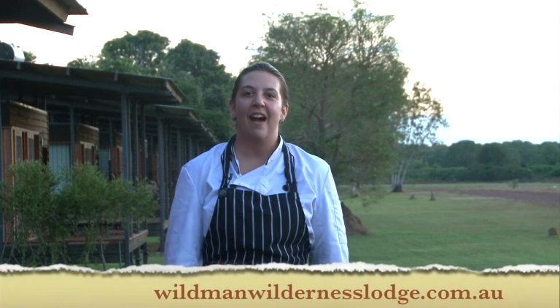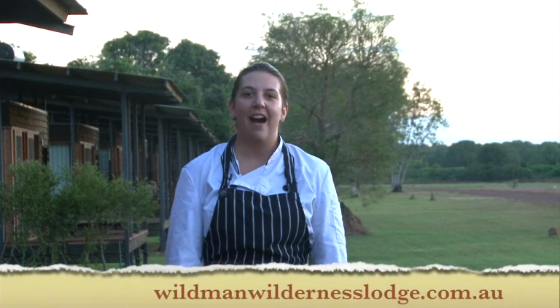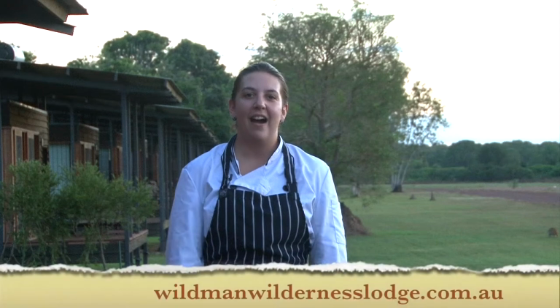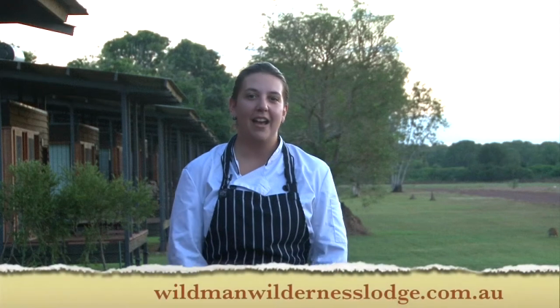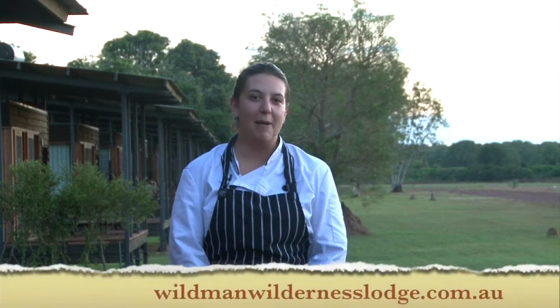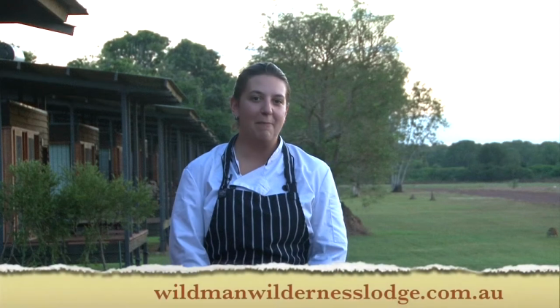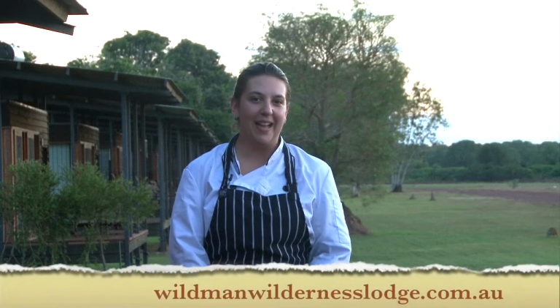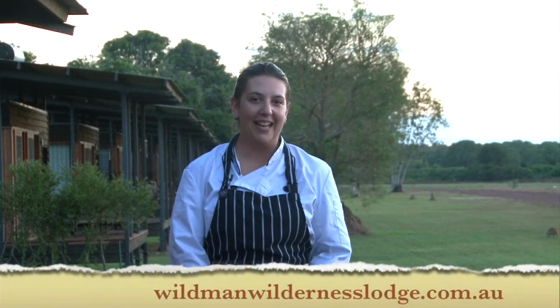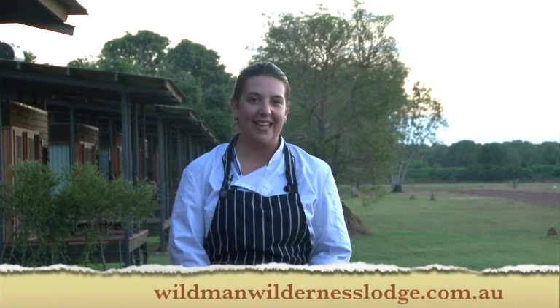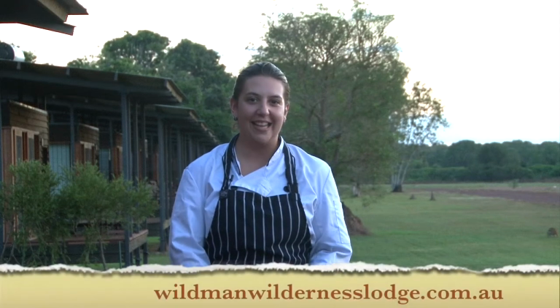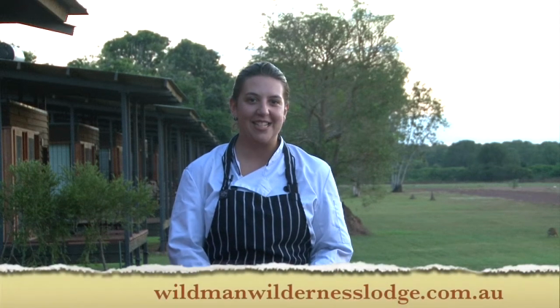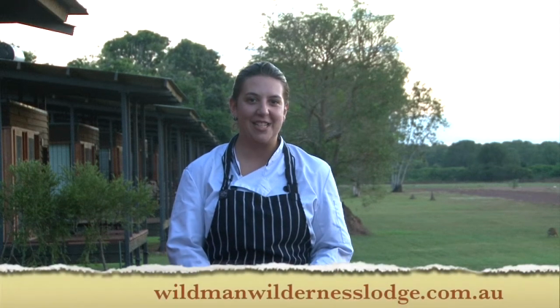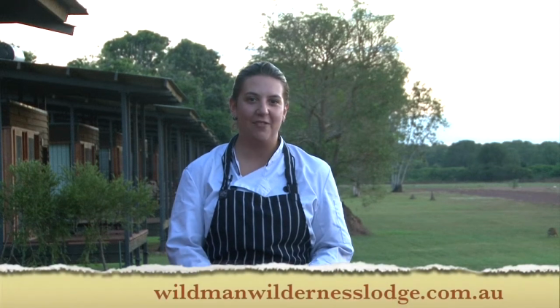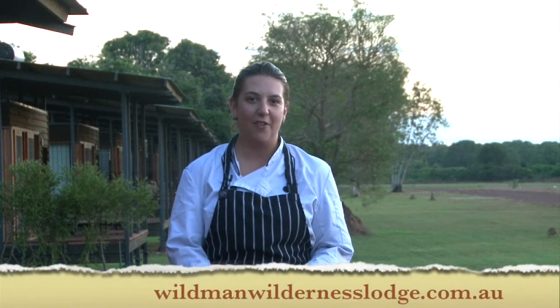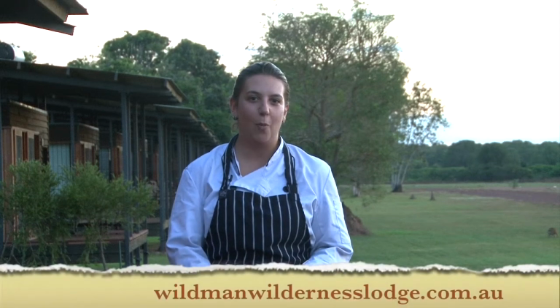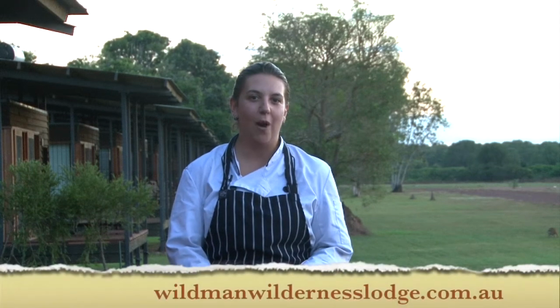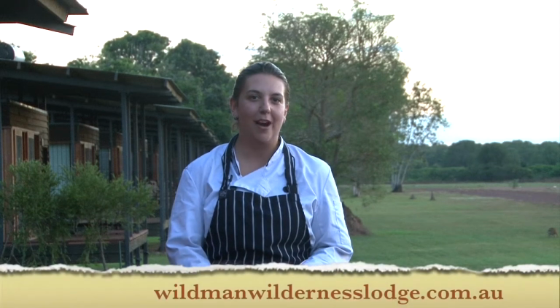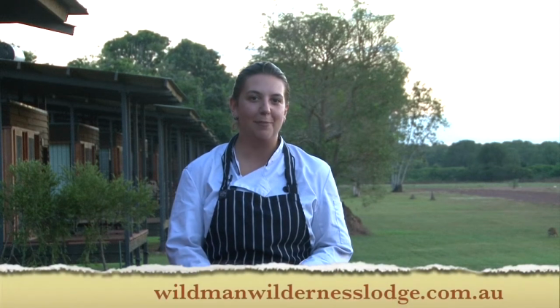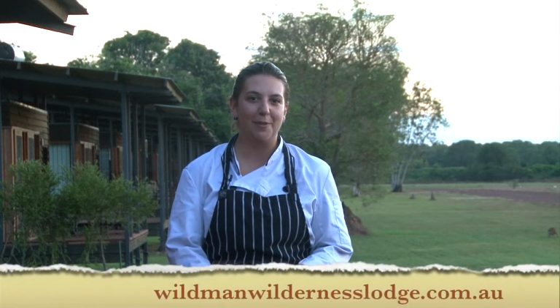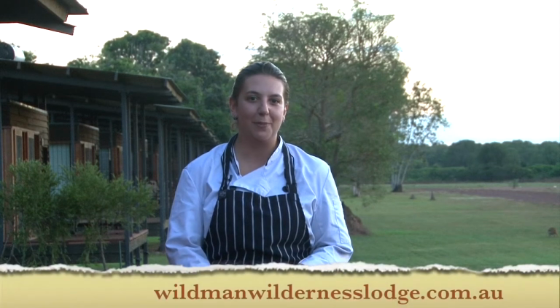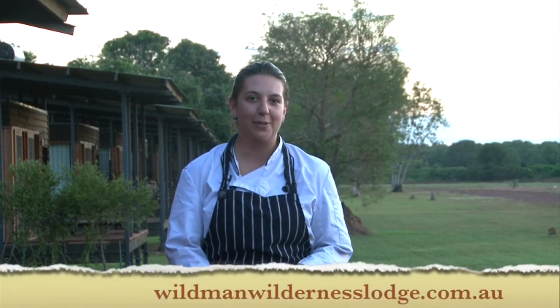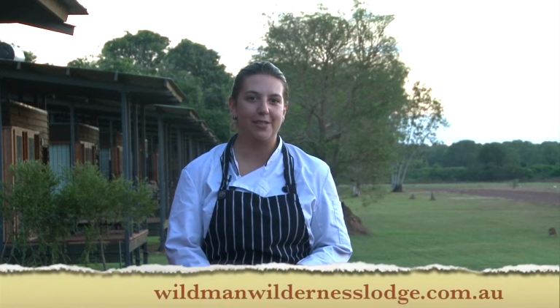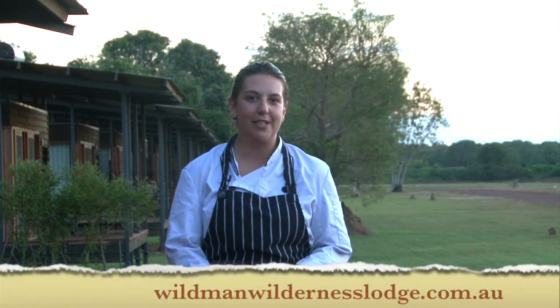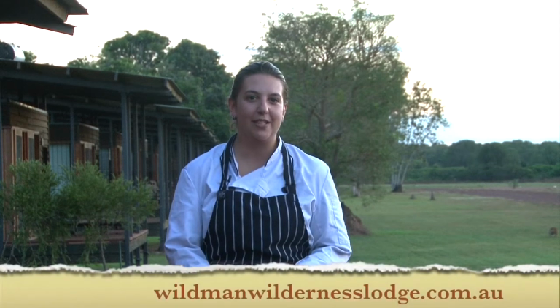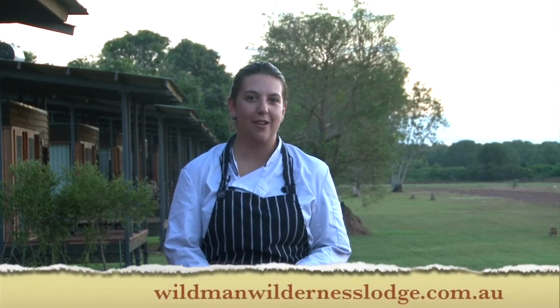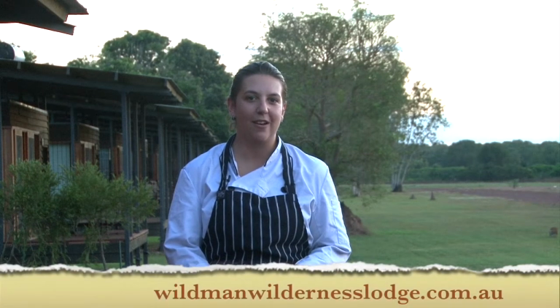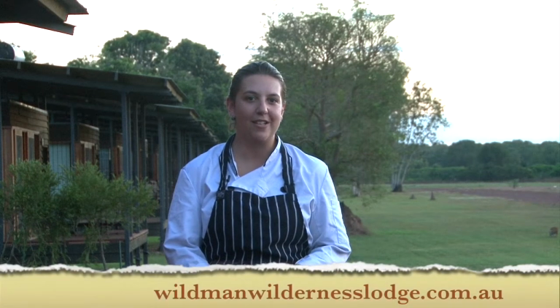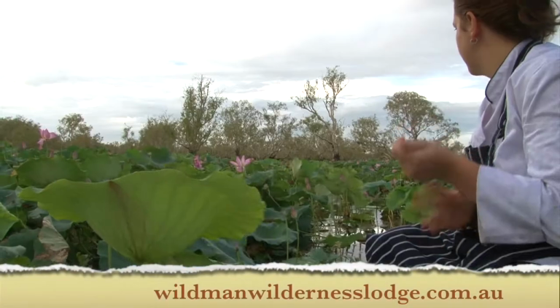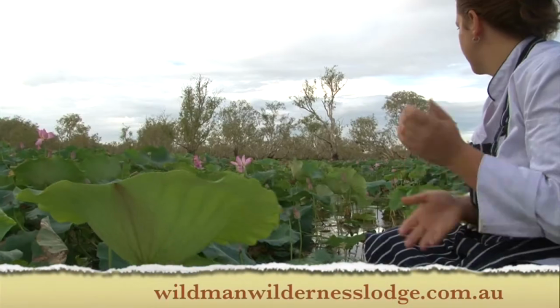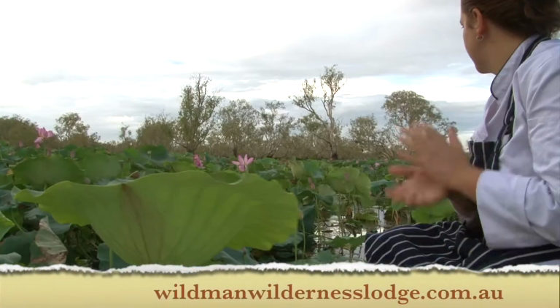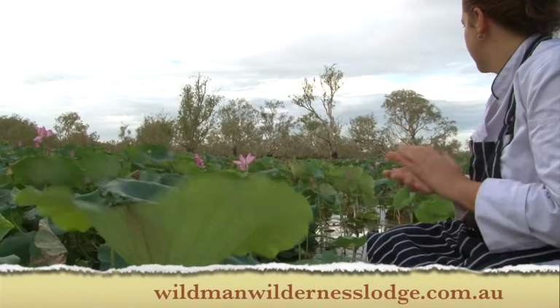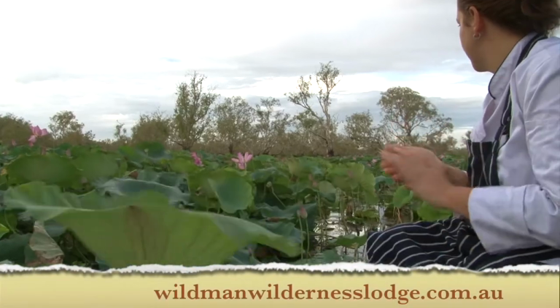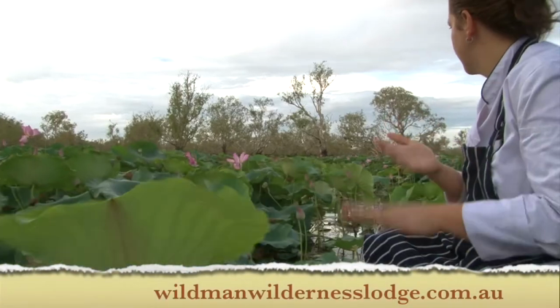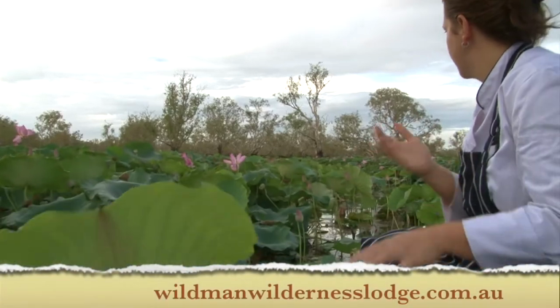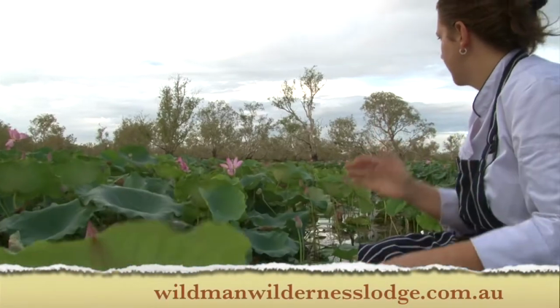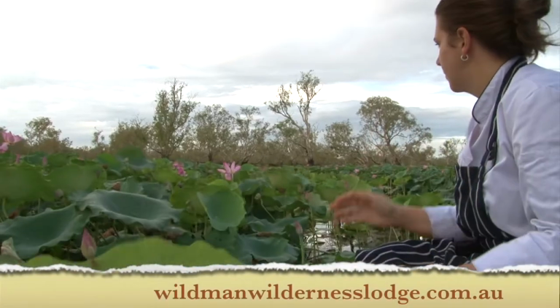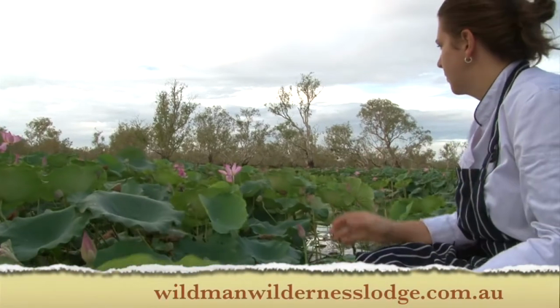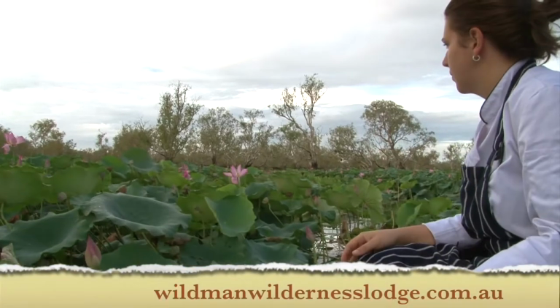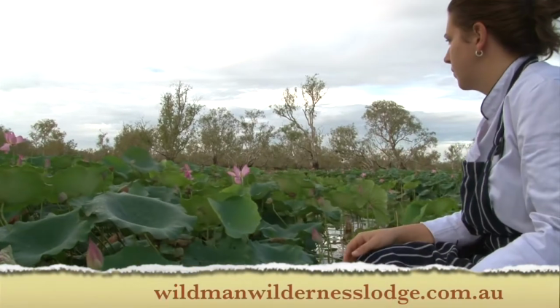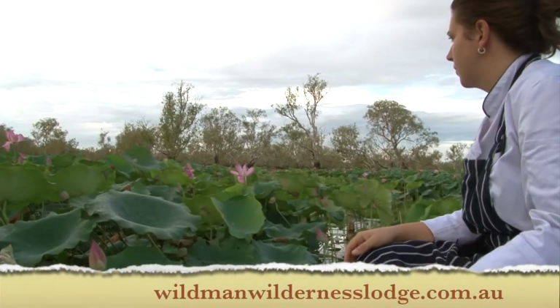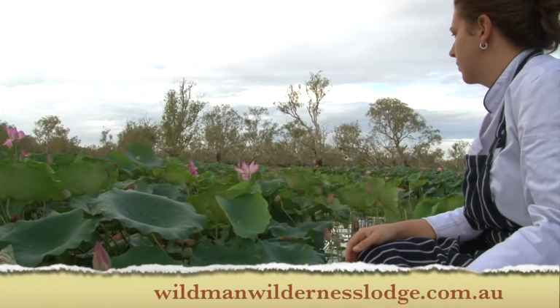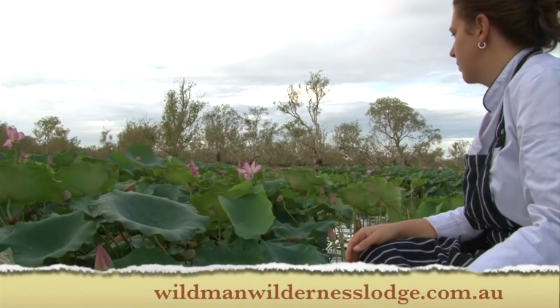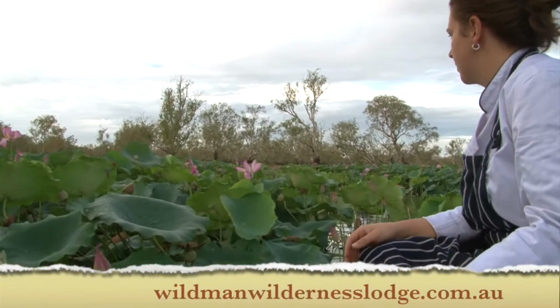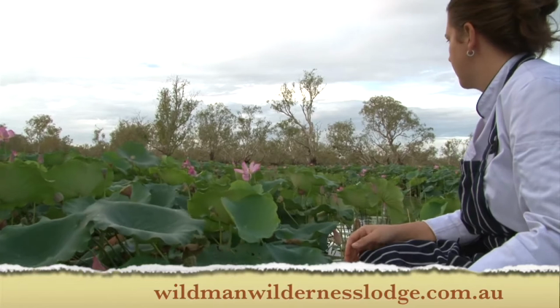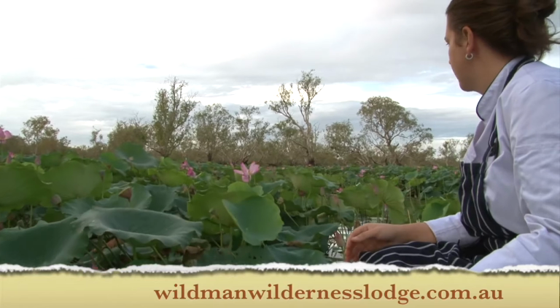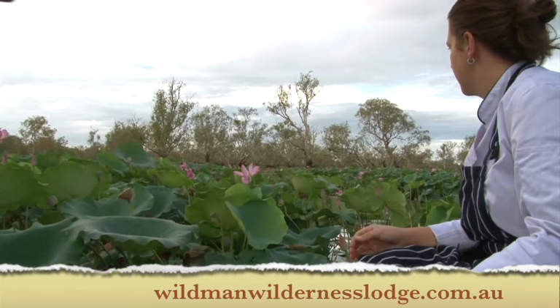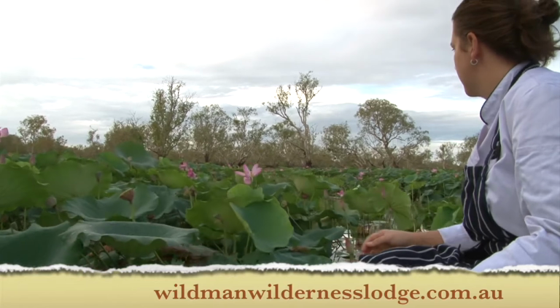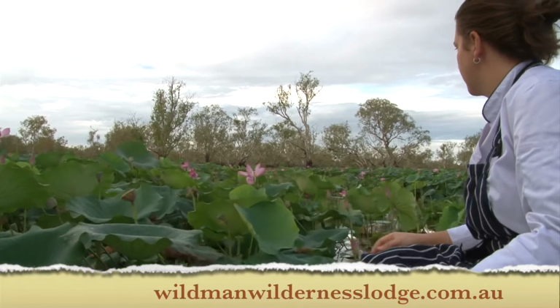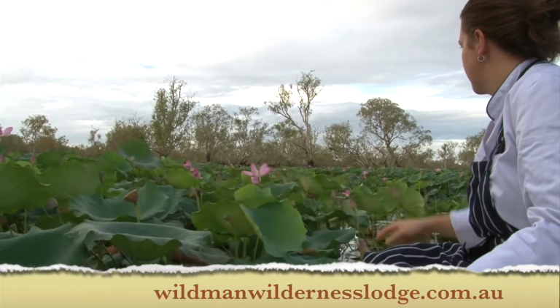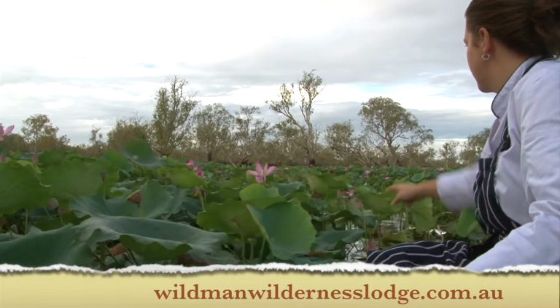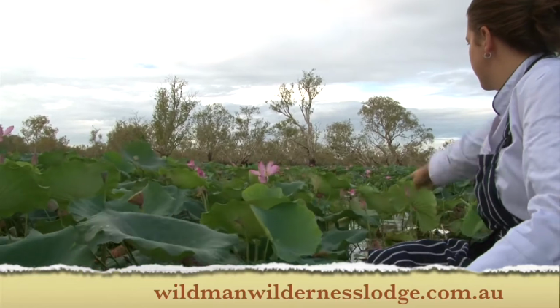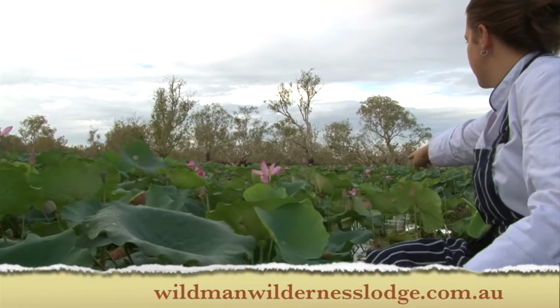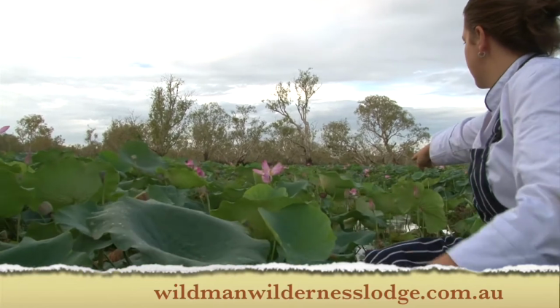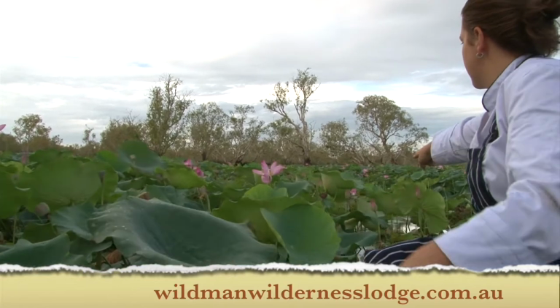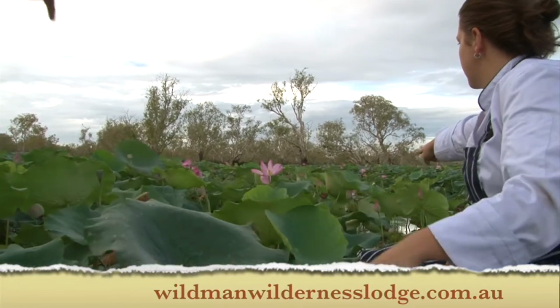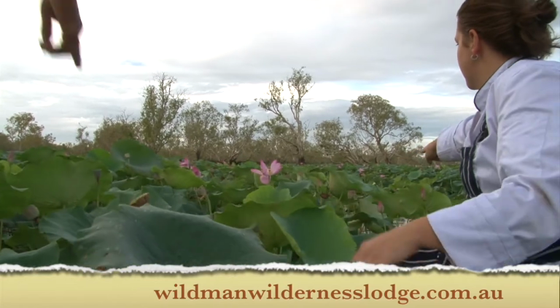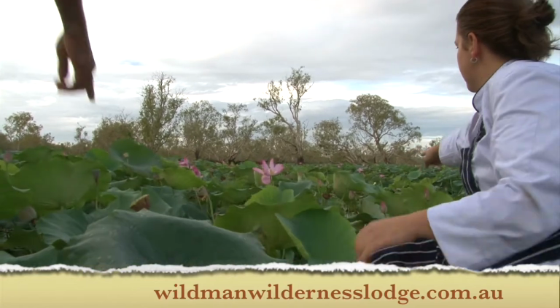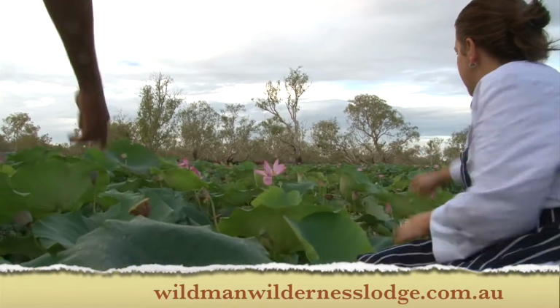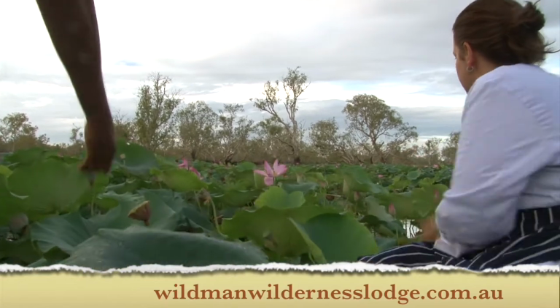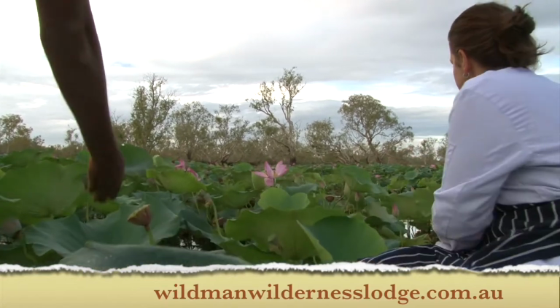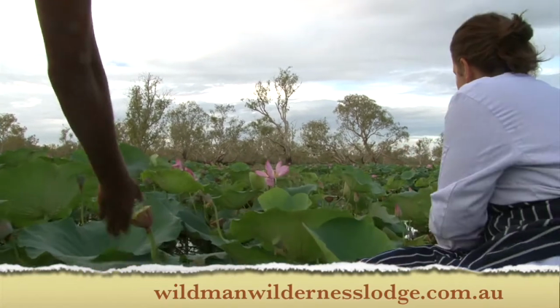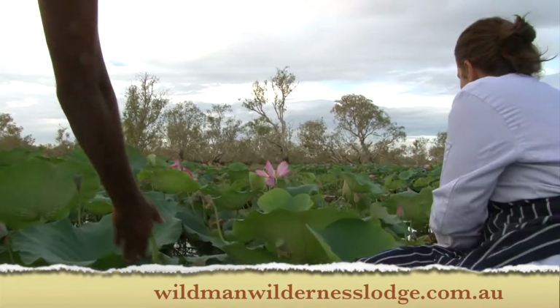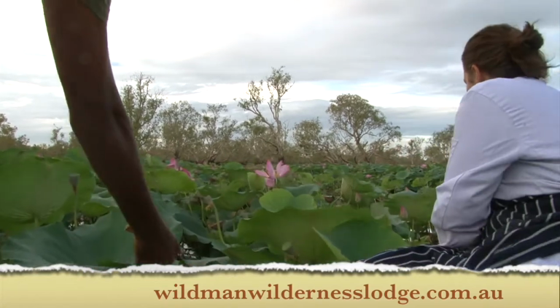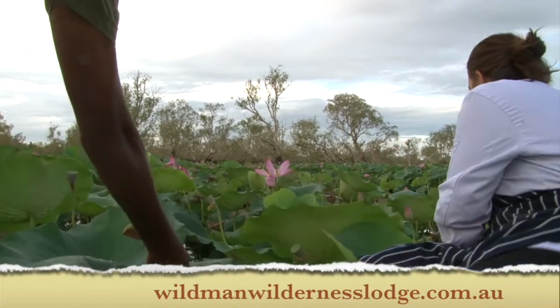Hi, I'm Bailey, head chef at Wildman Wilderness Lodge. Here at Wildman's we take pride in locally sourced ingredients.